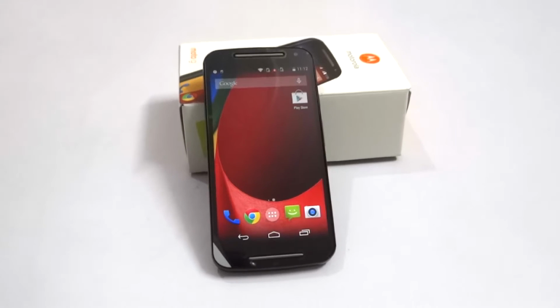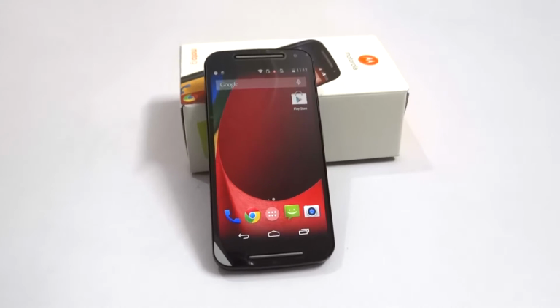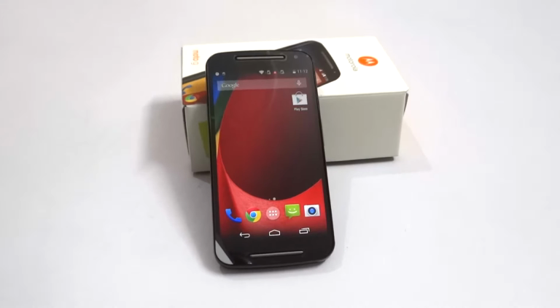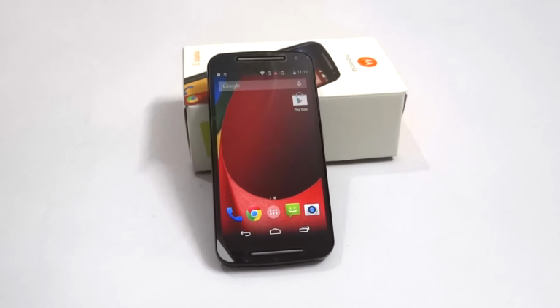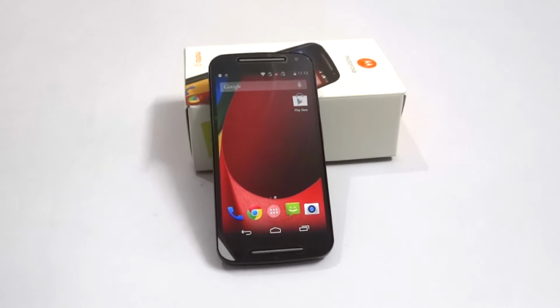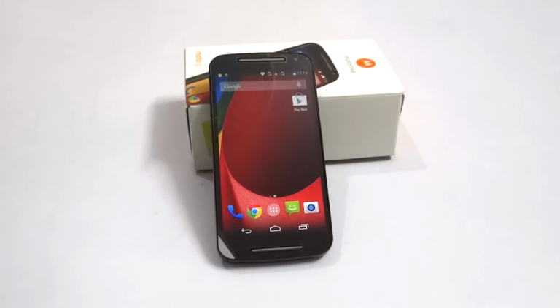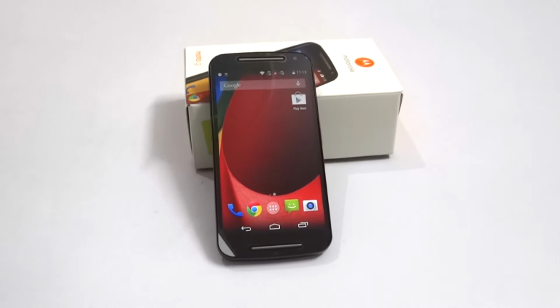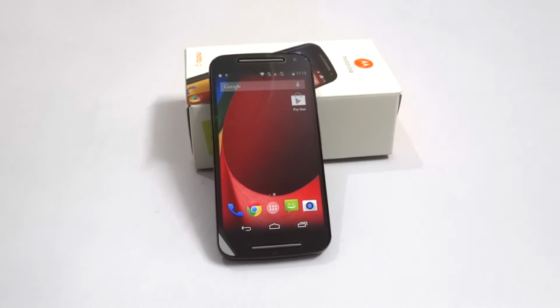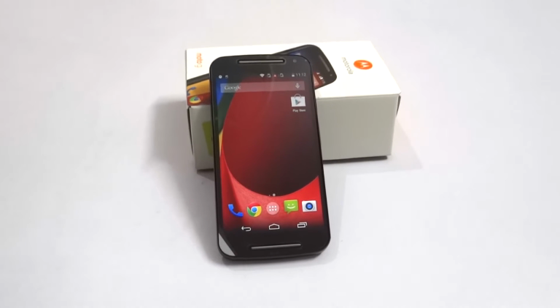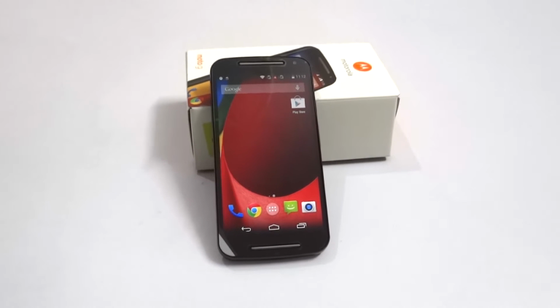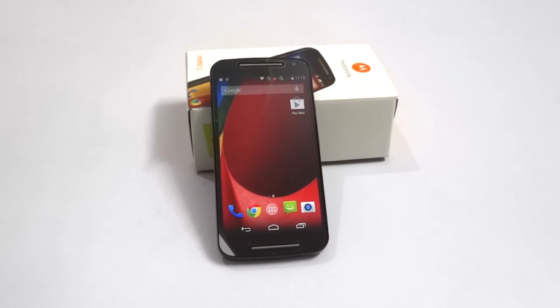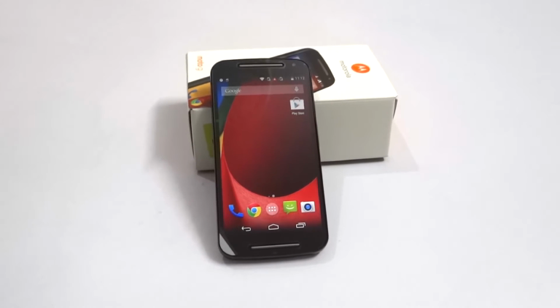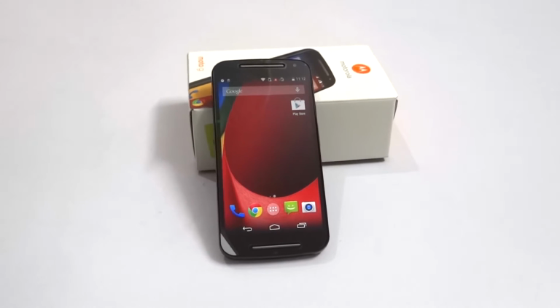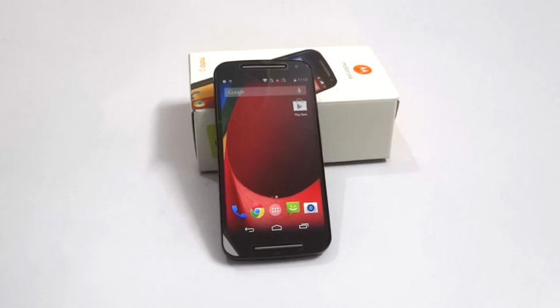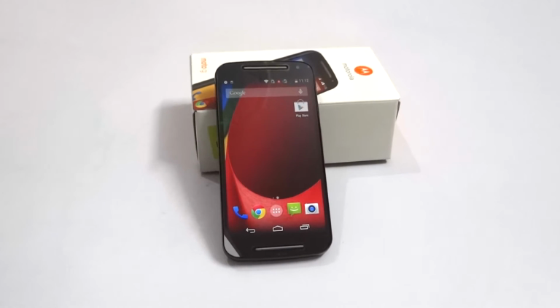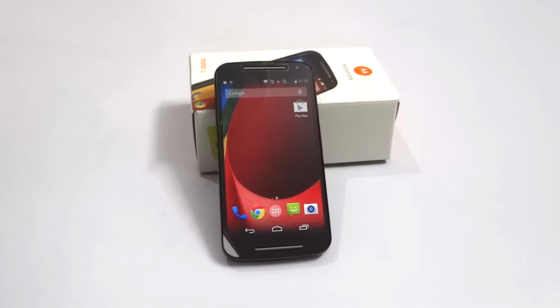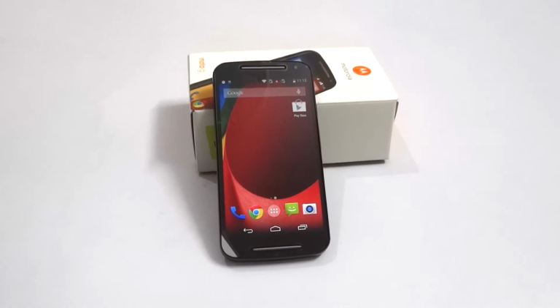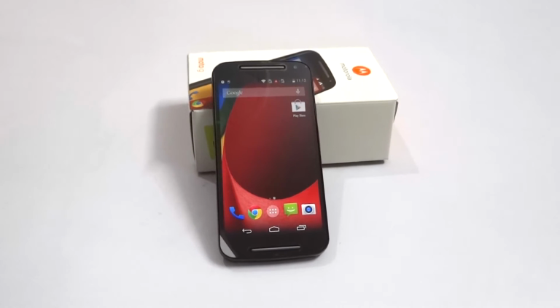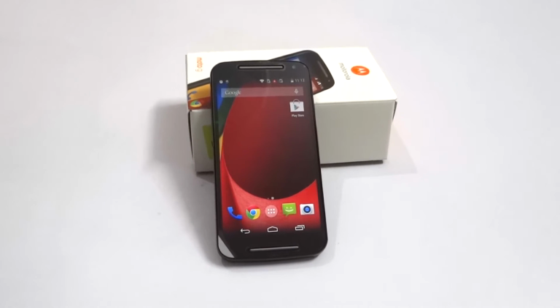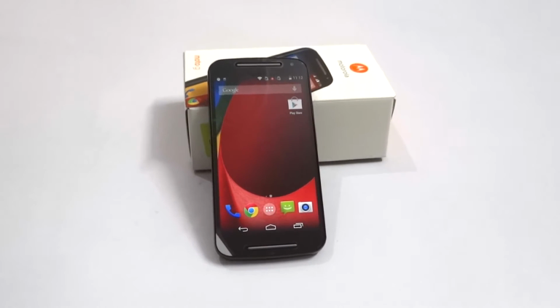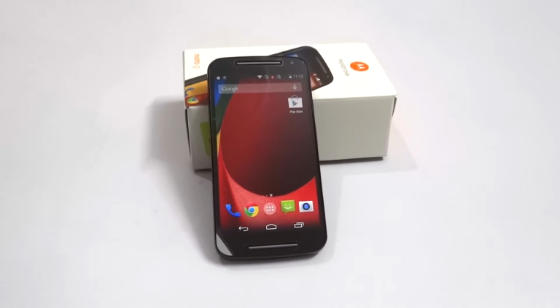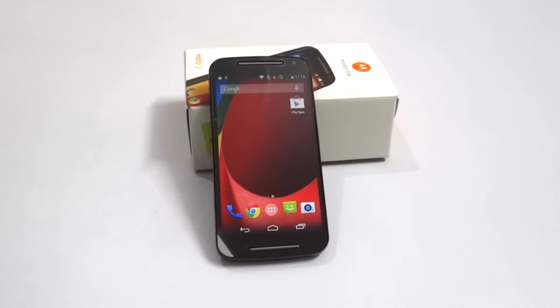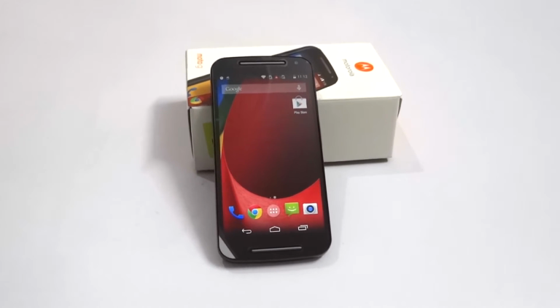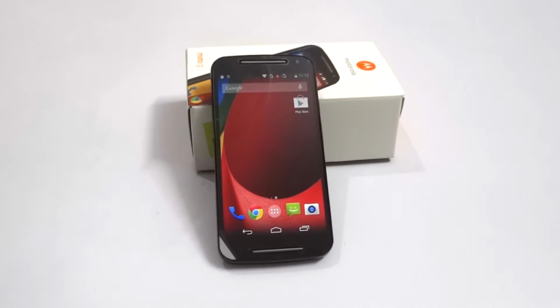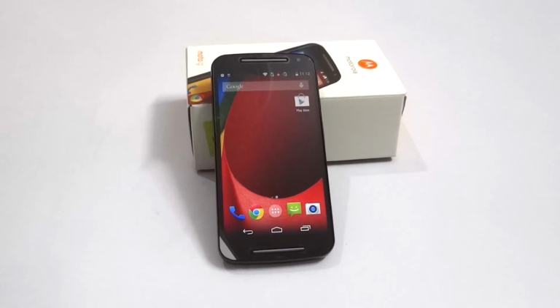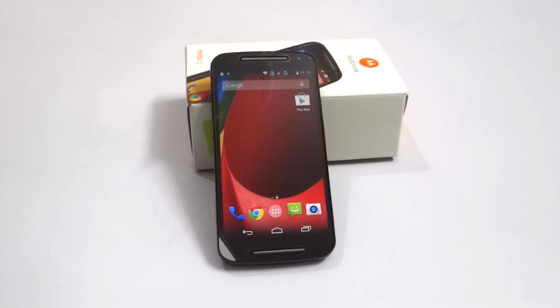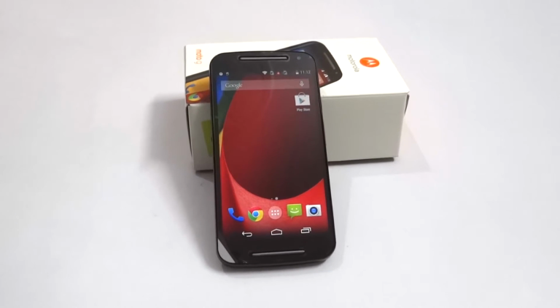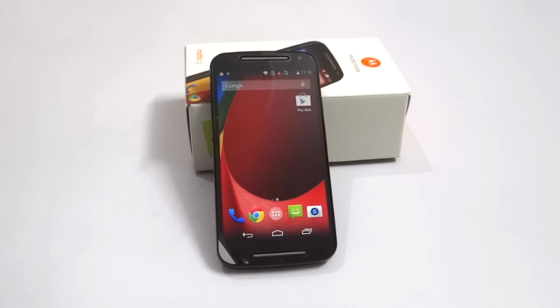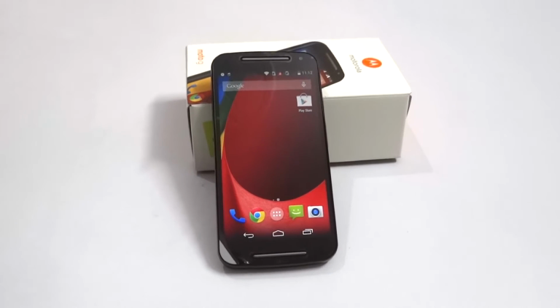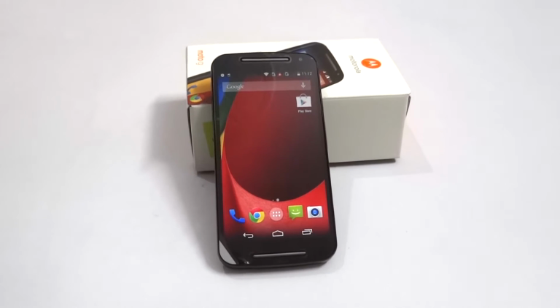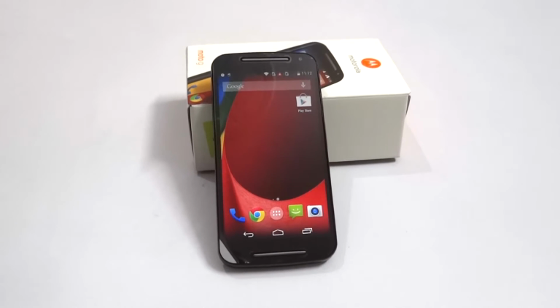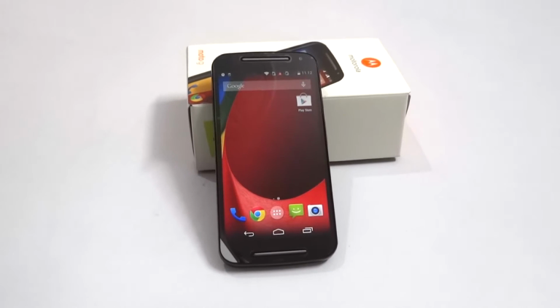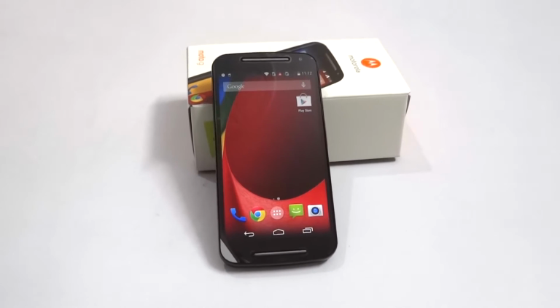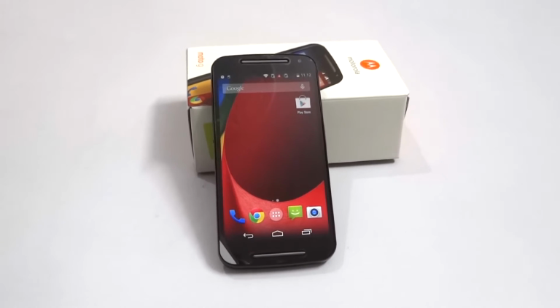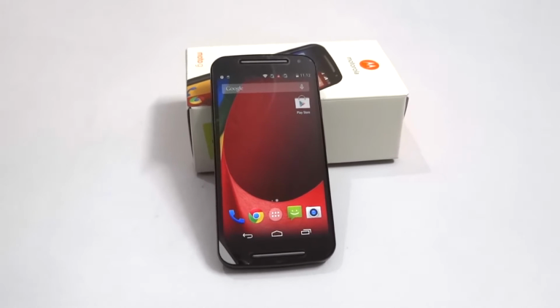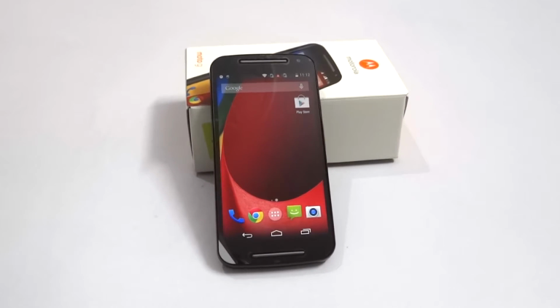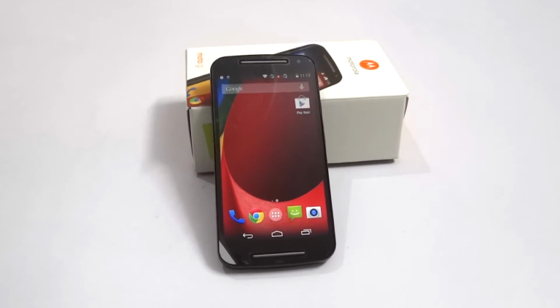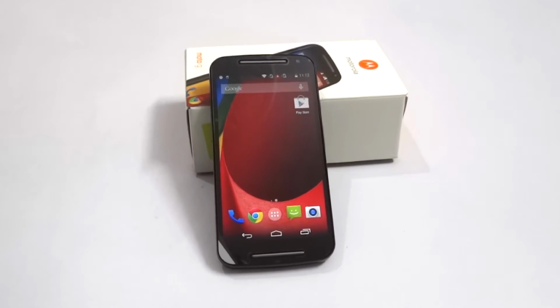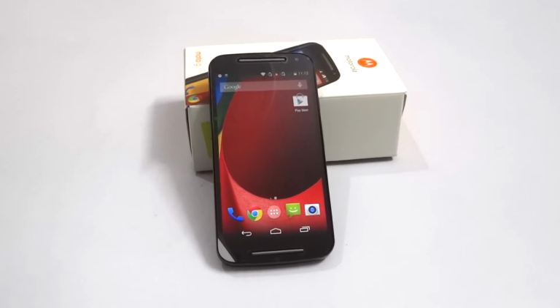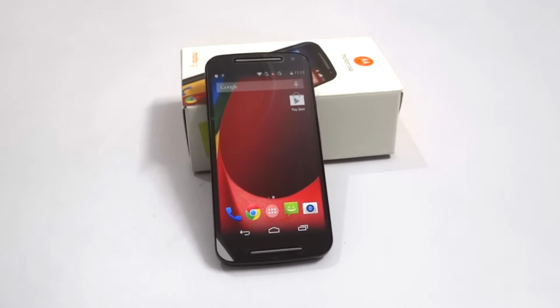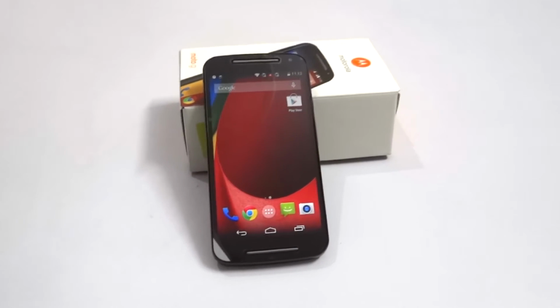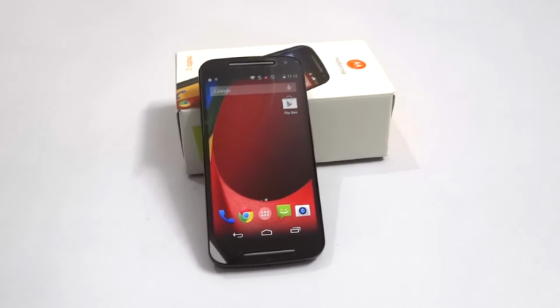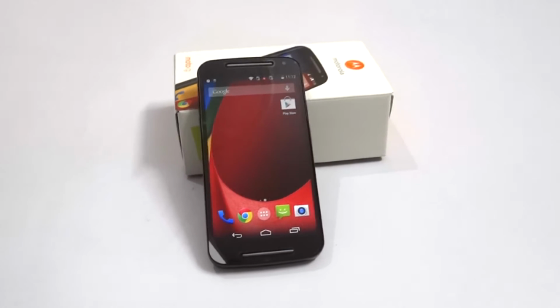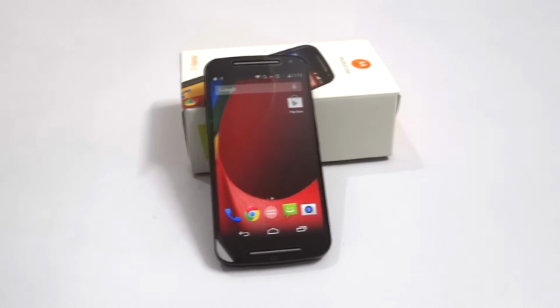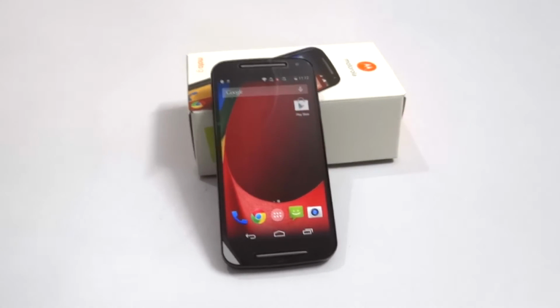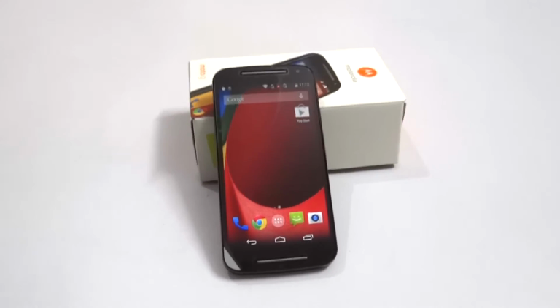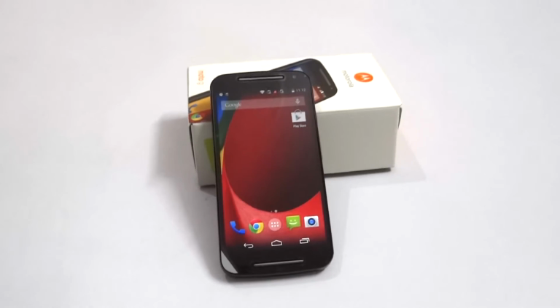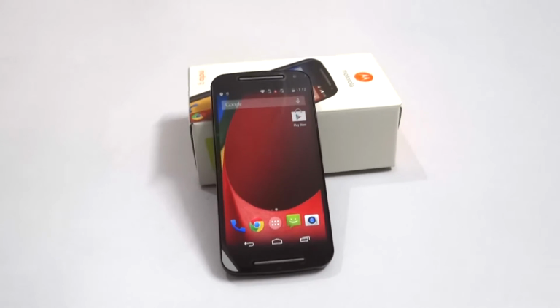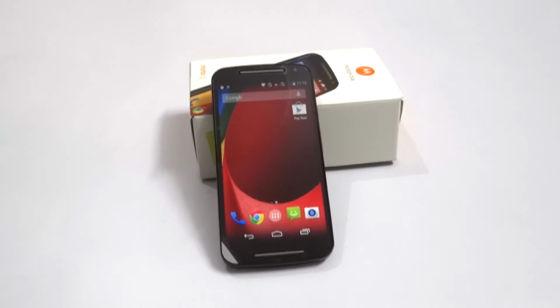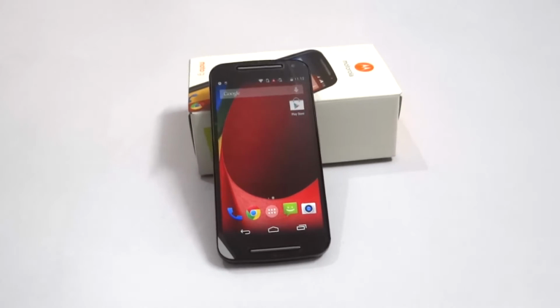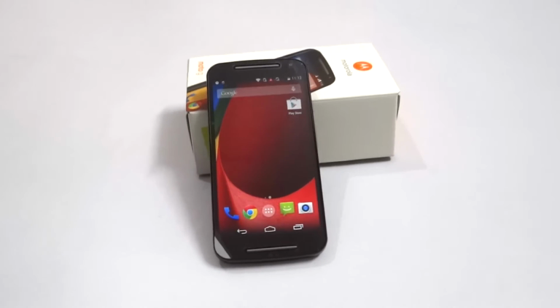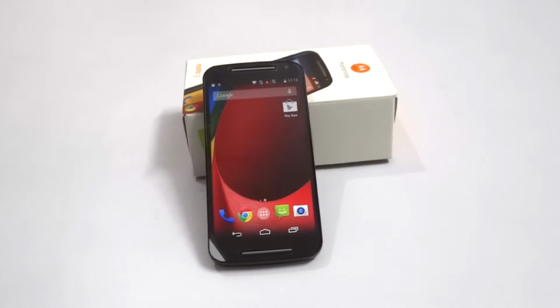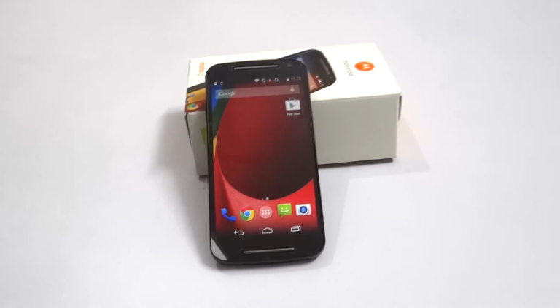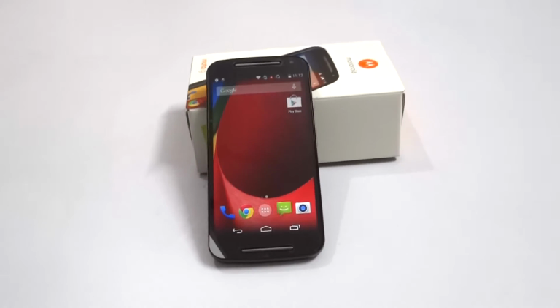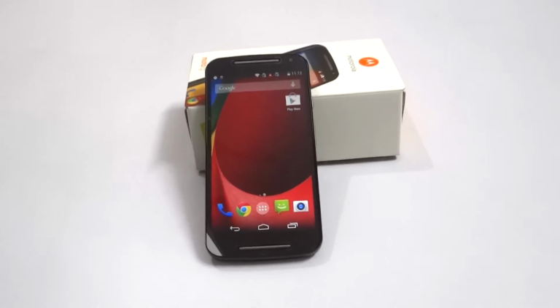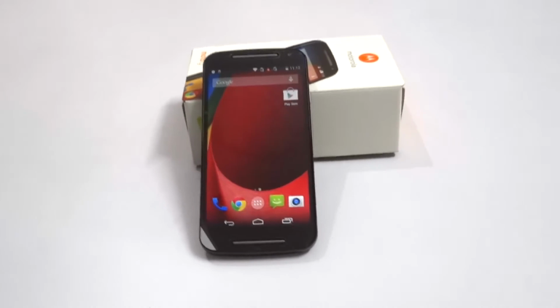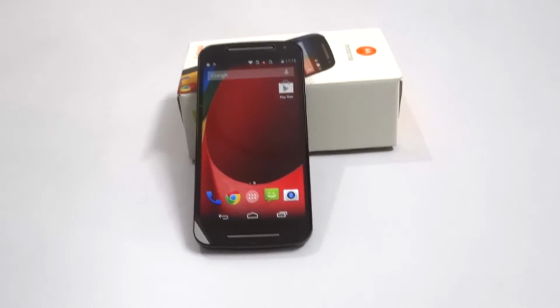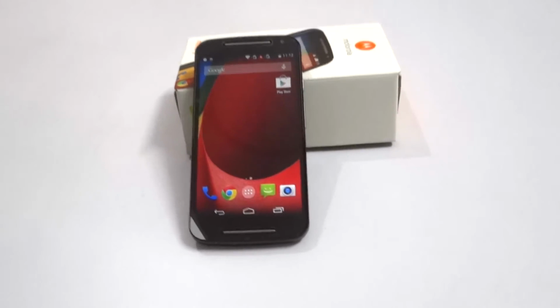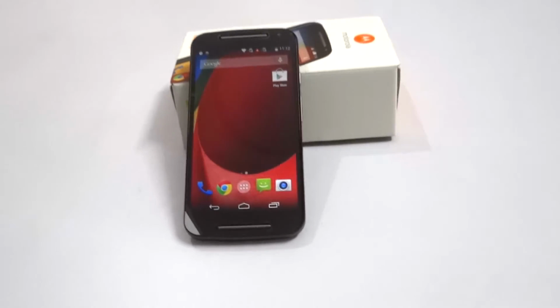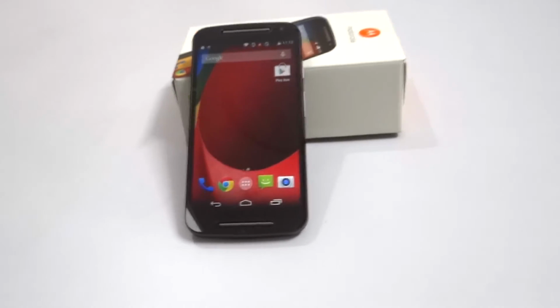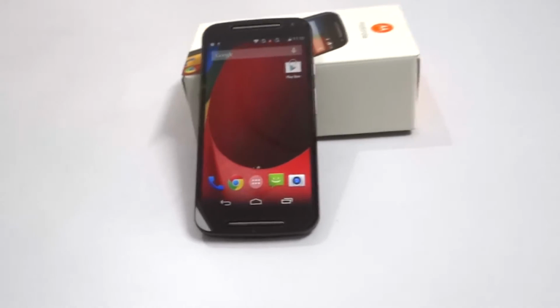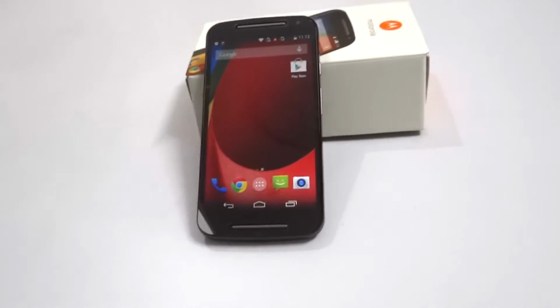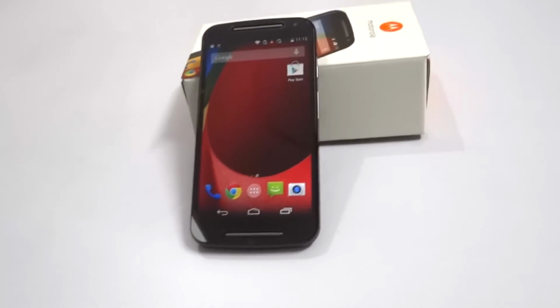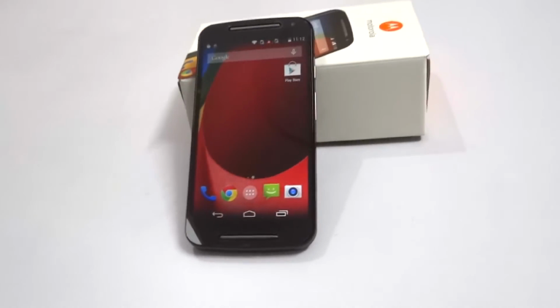Hi guys, welcome to Contains All. Today we are going to see the unboxing and small review of the new Moto G, that is Motorola Moto G Generation 2.